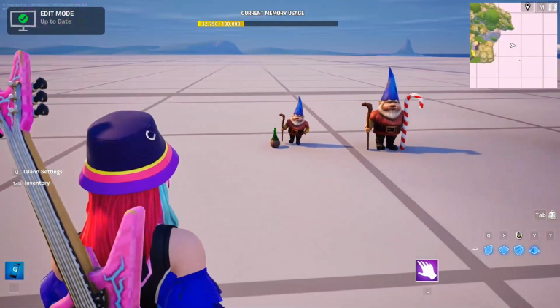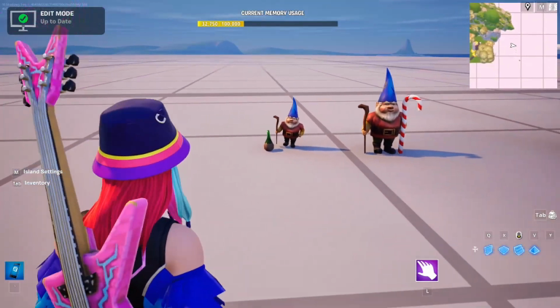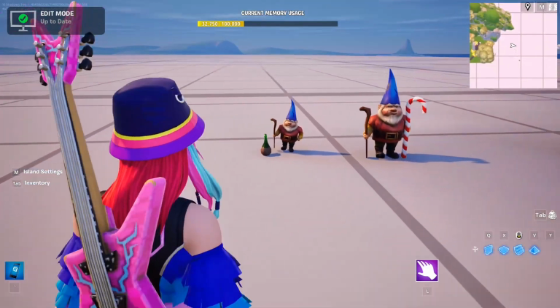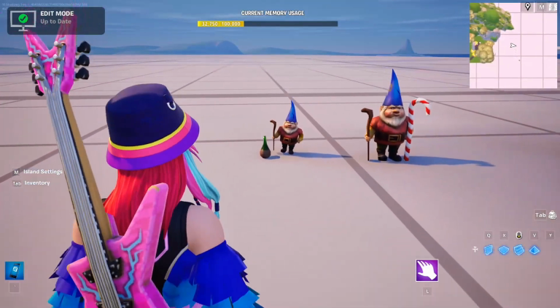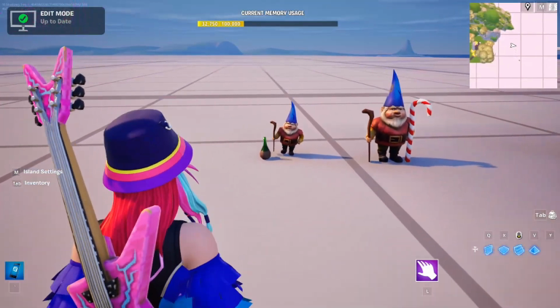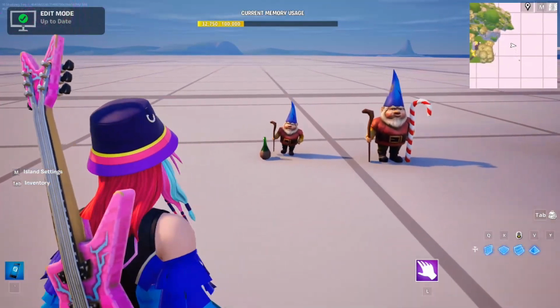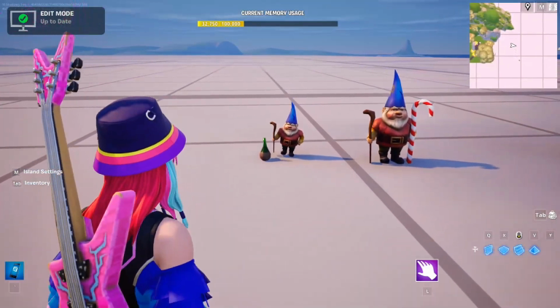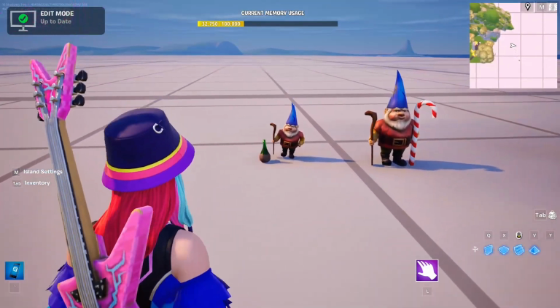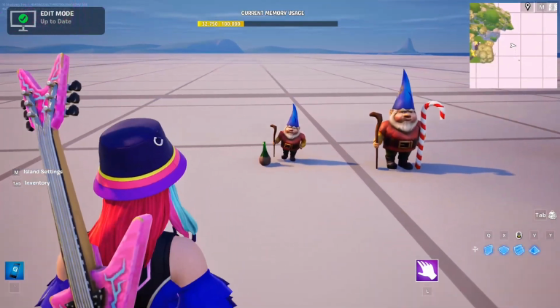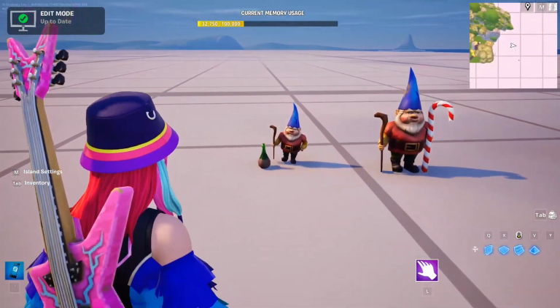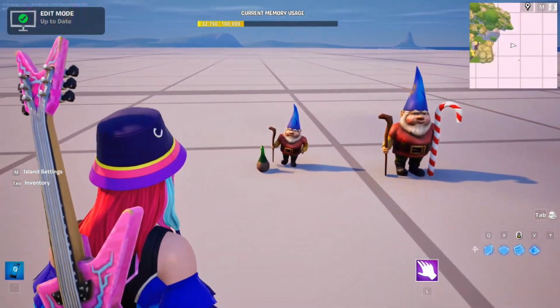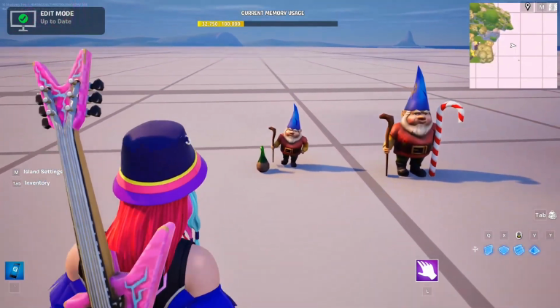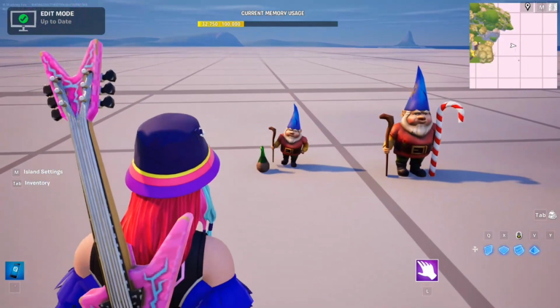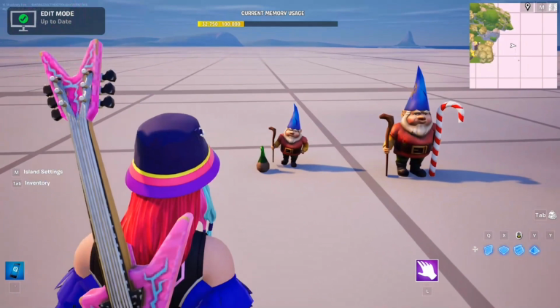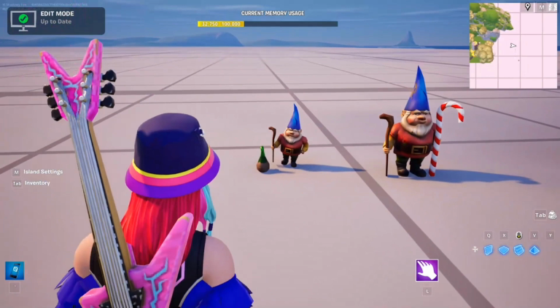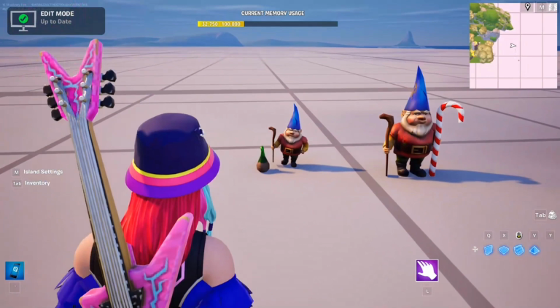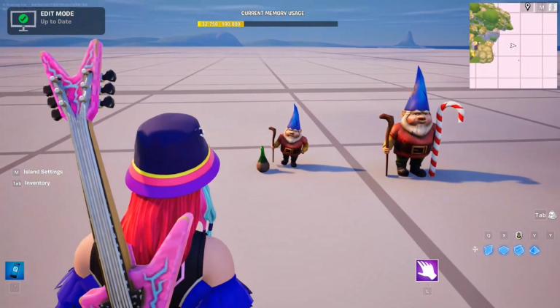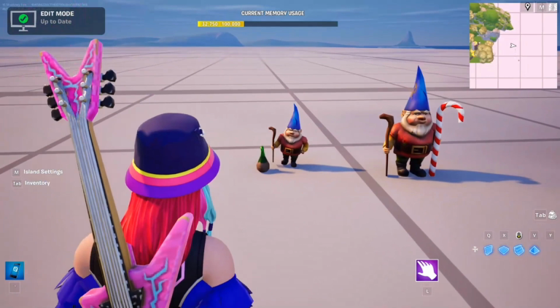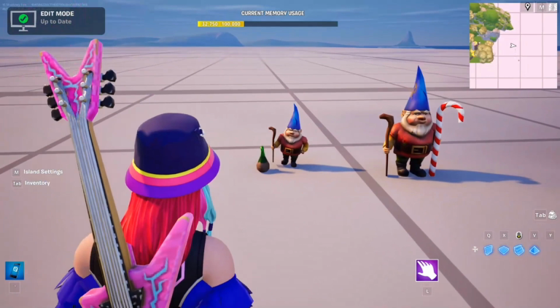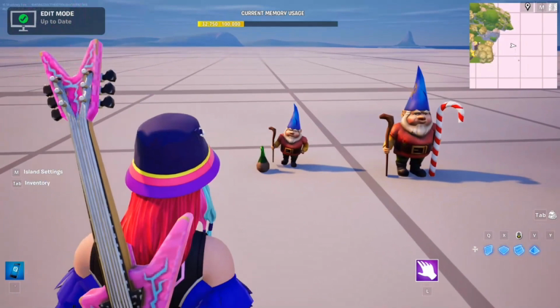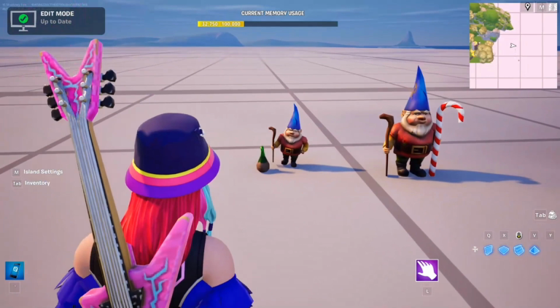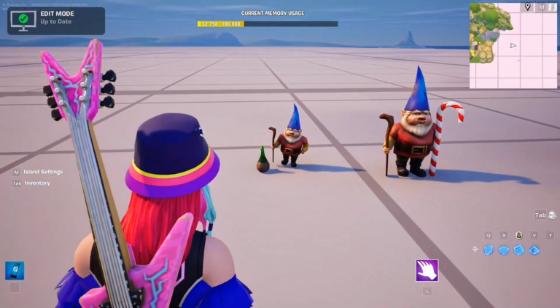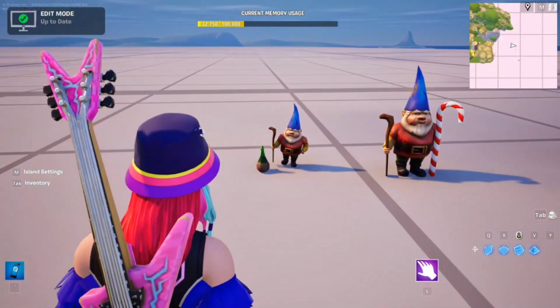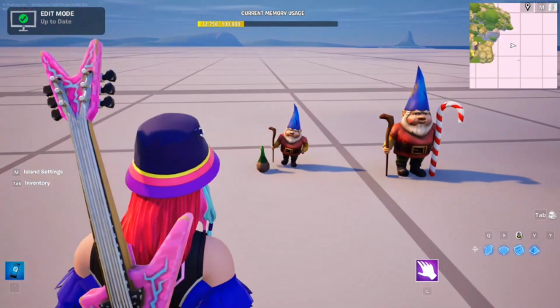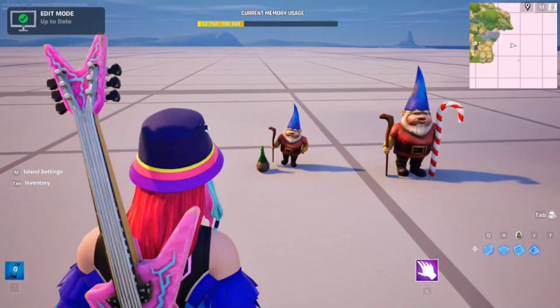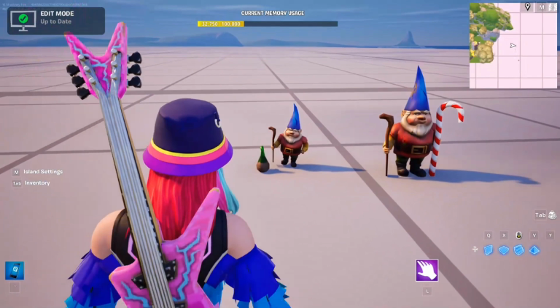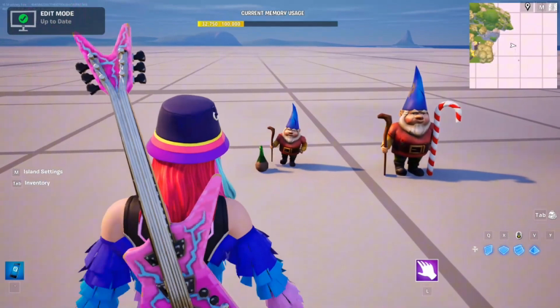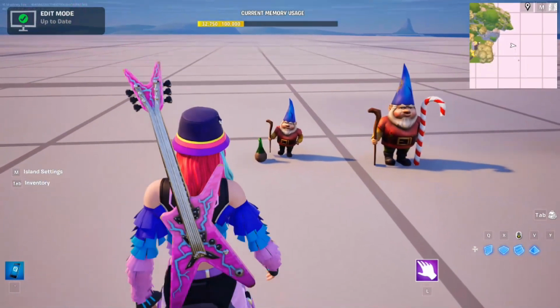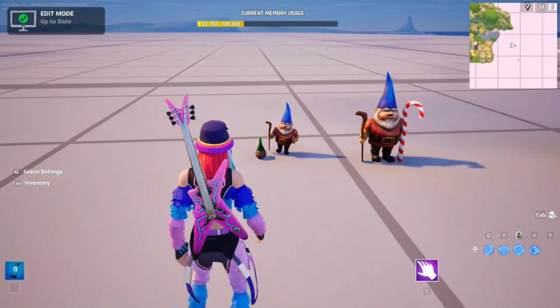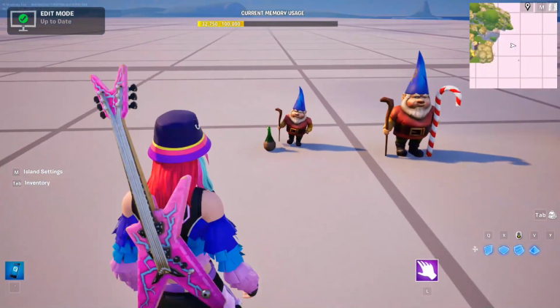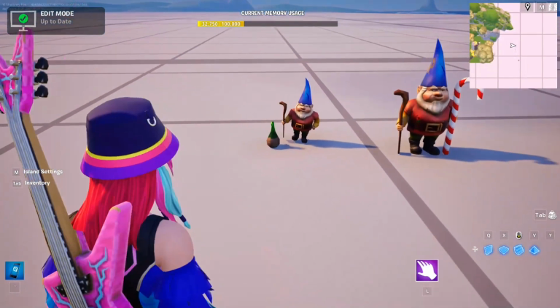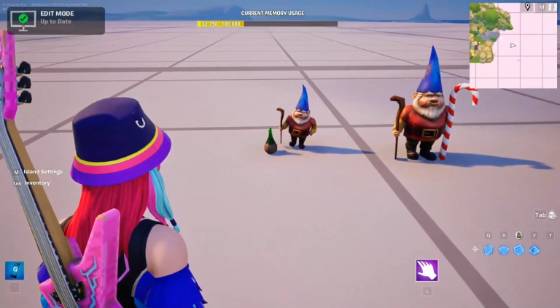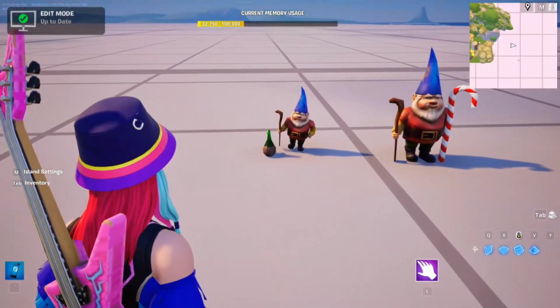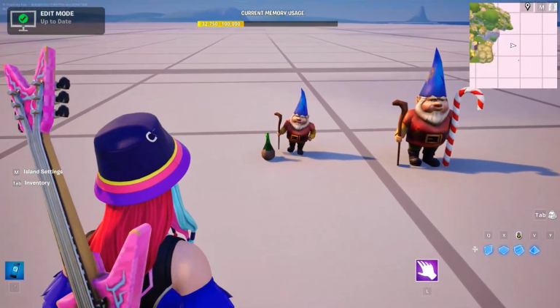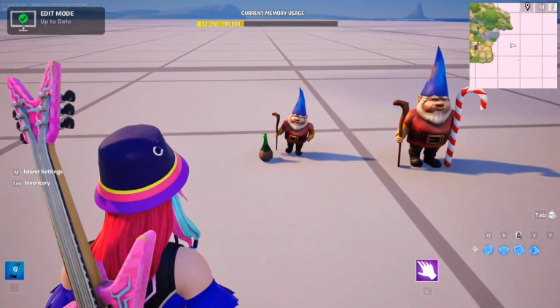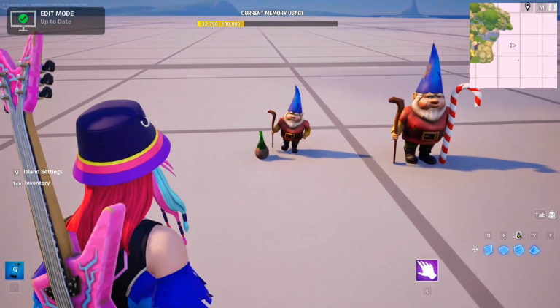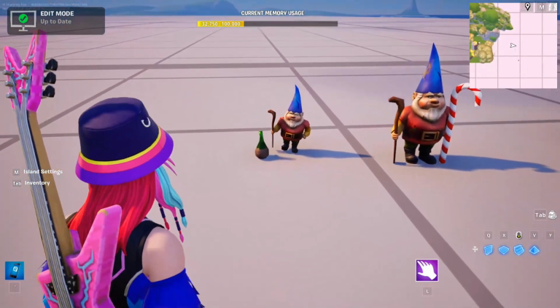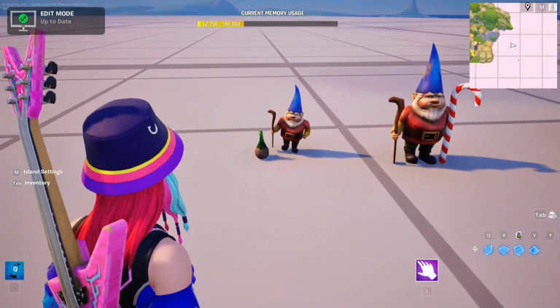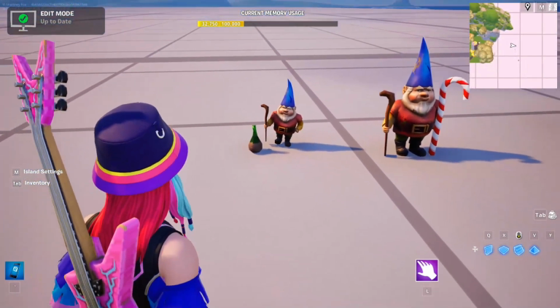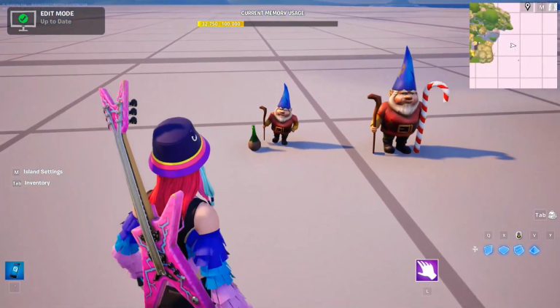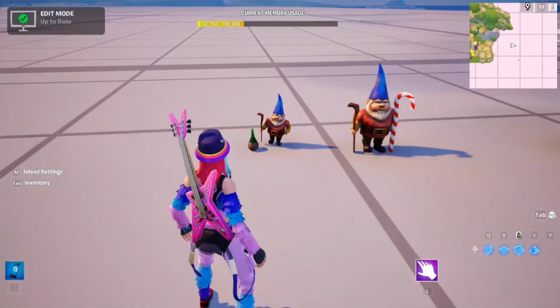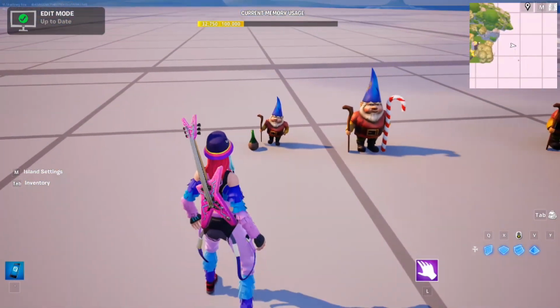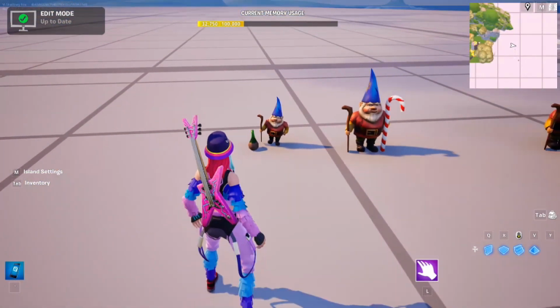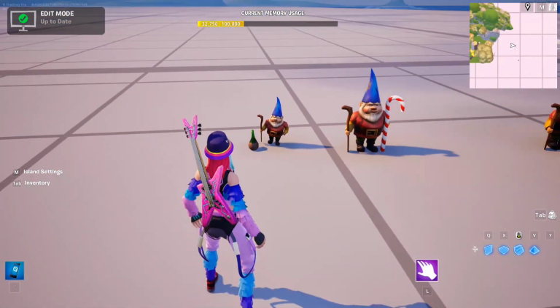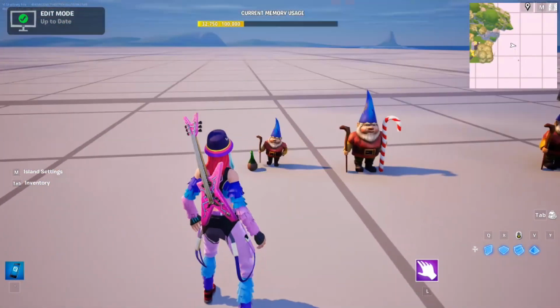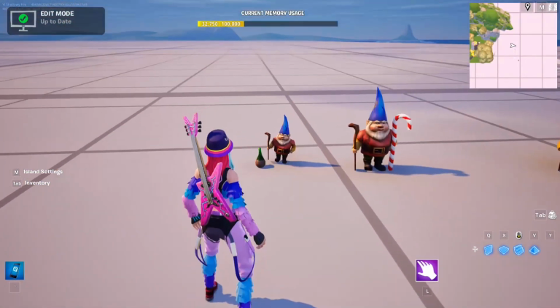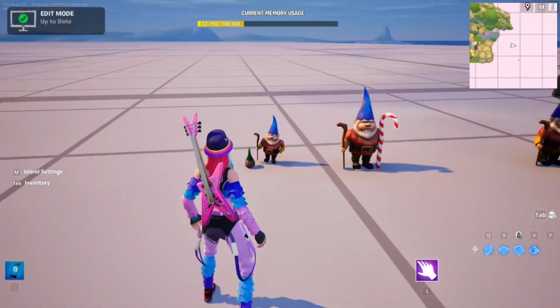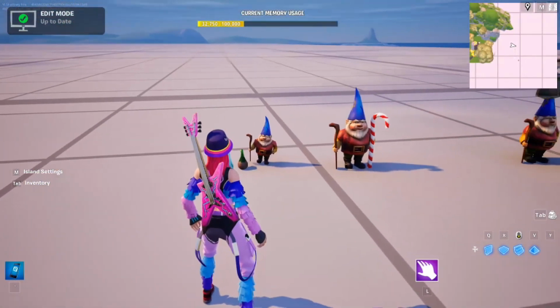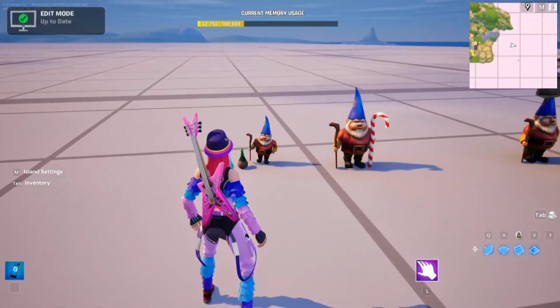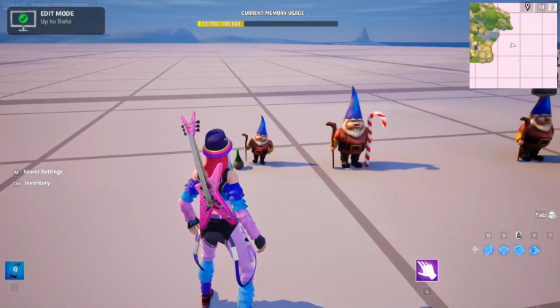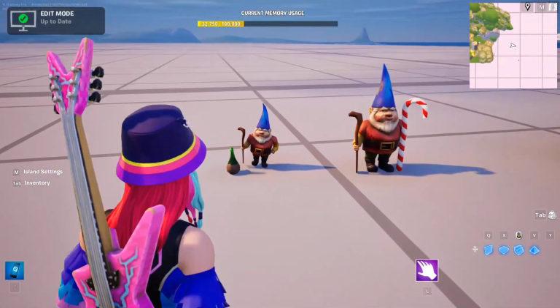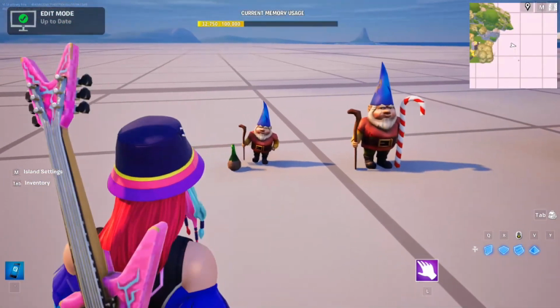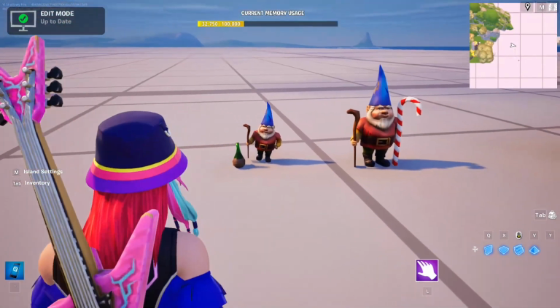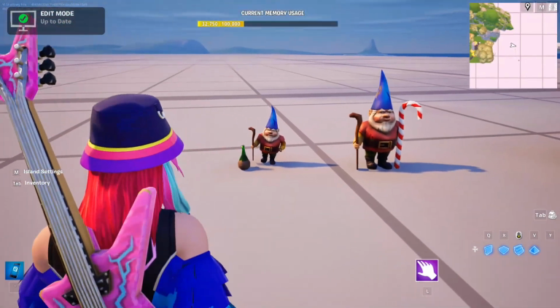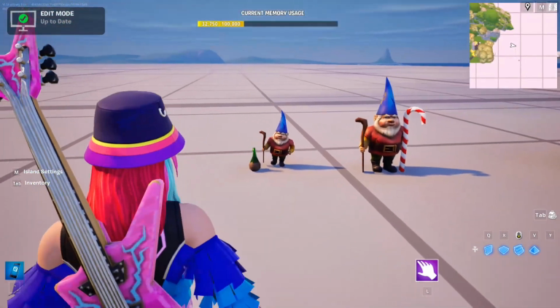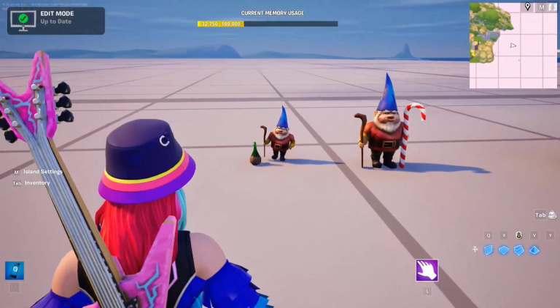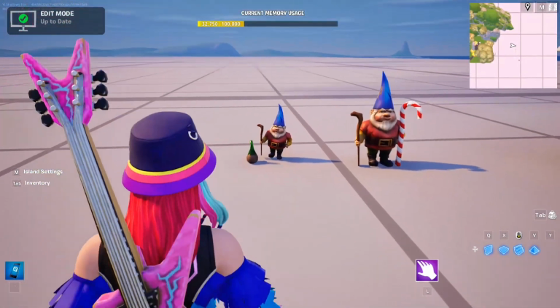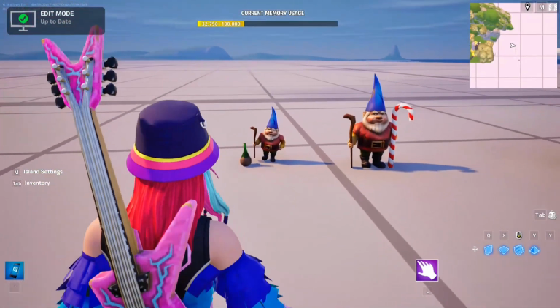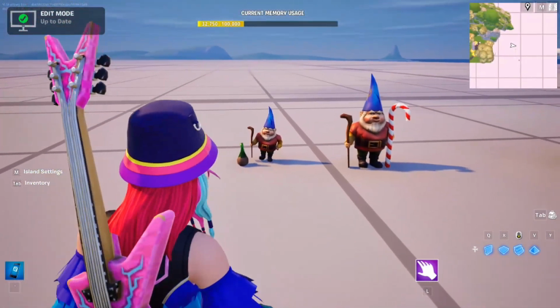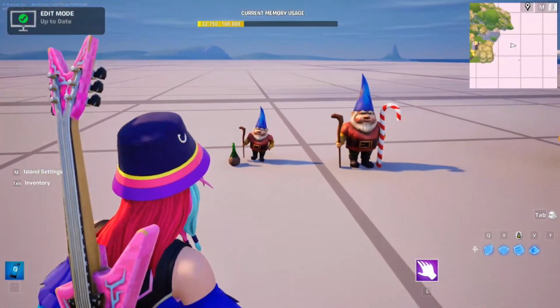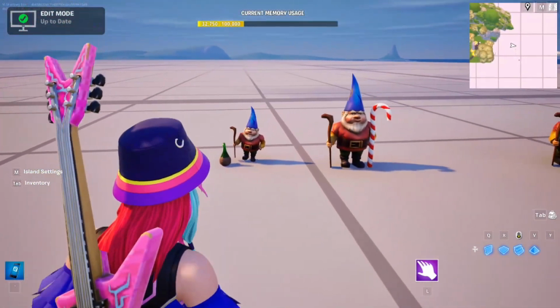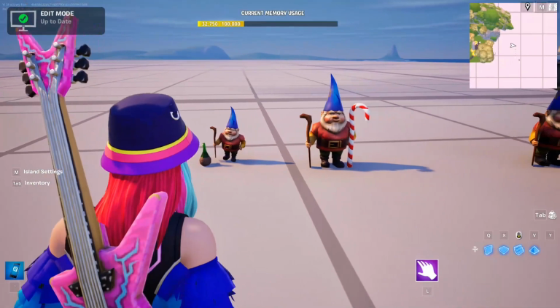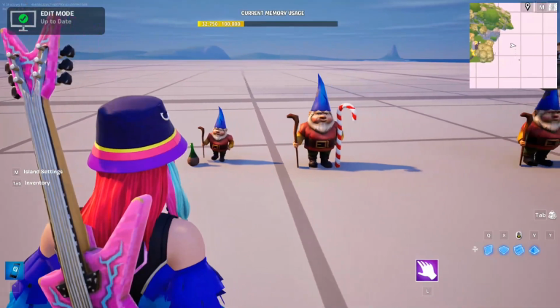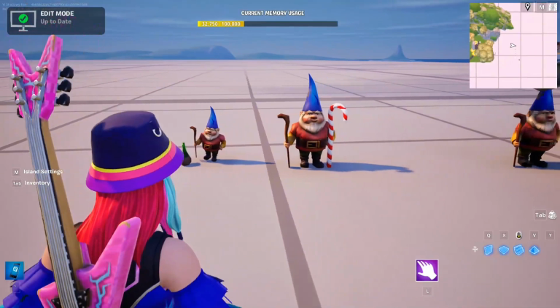I'm going to be running something kind of like a scavenger hunt. There are 10 to 15 different gnome variants in front of me that I'm going to be hiding all across the map.